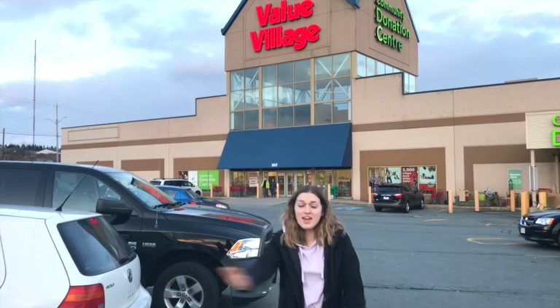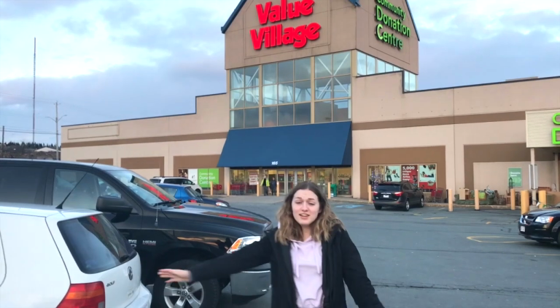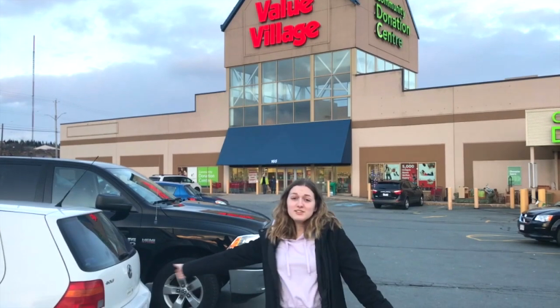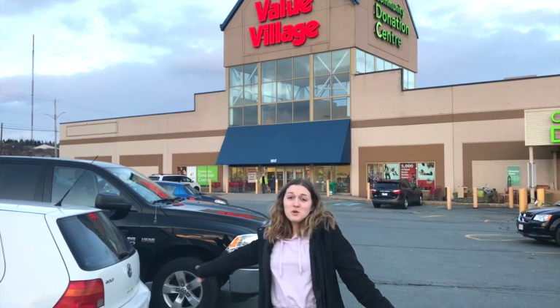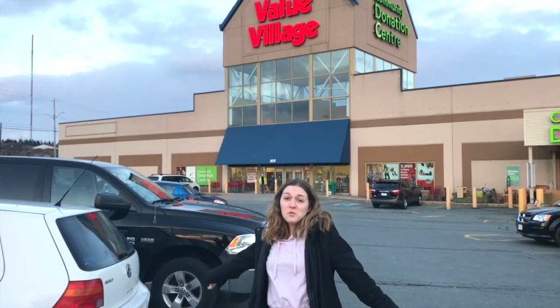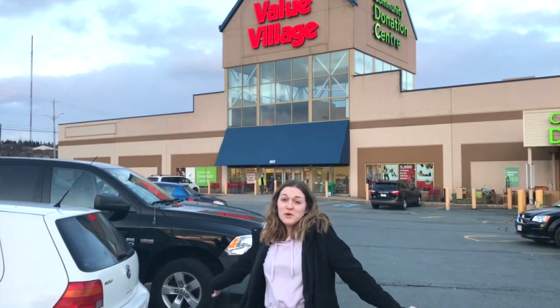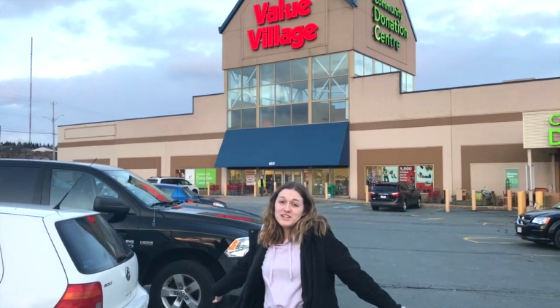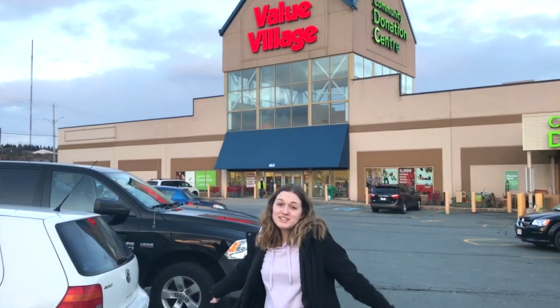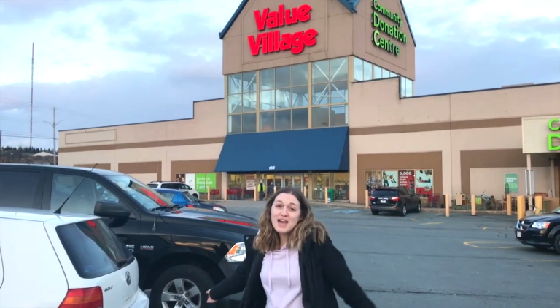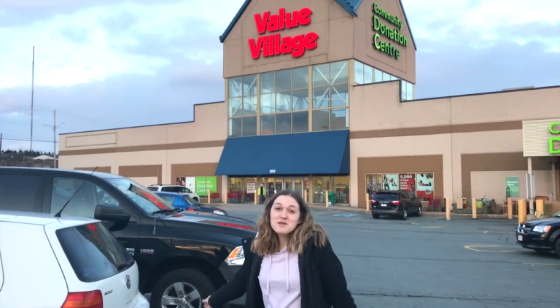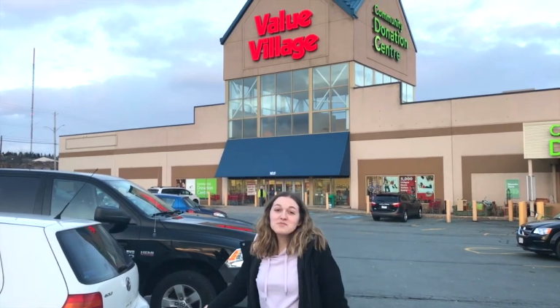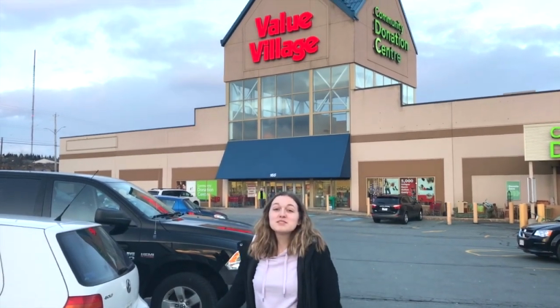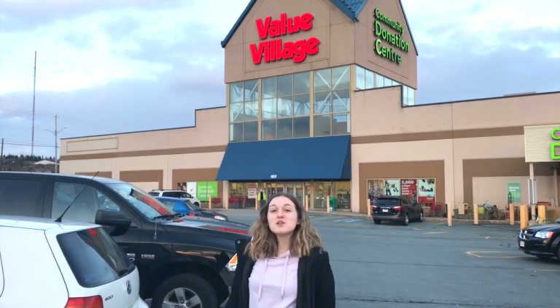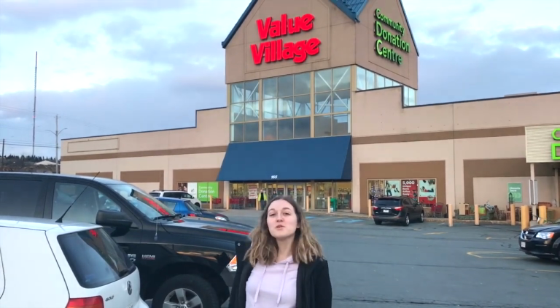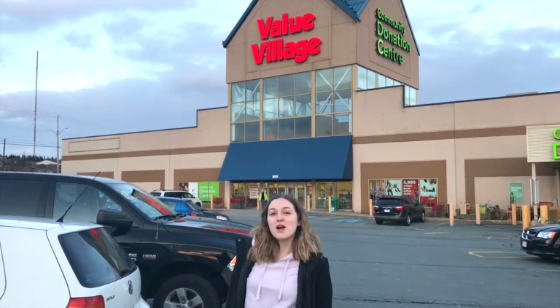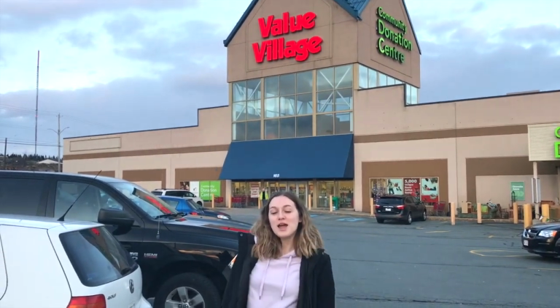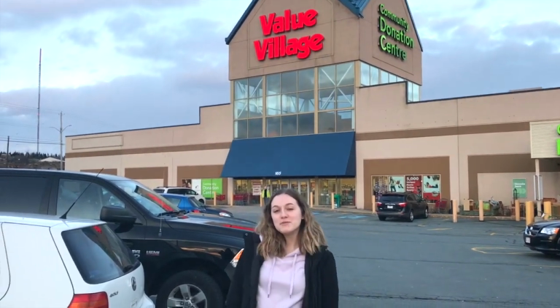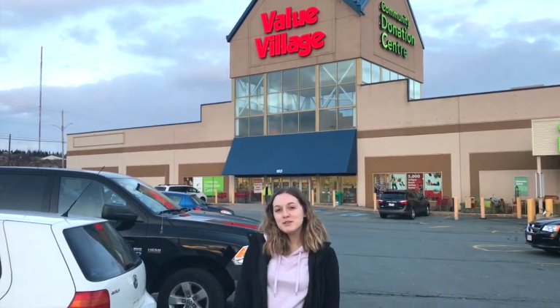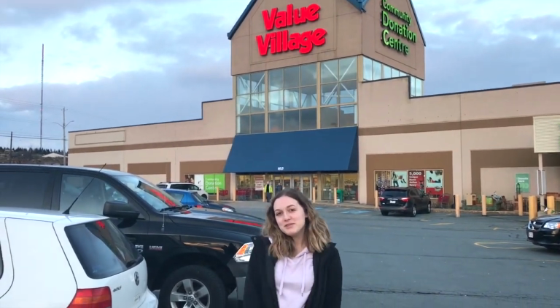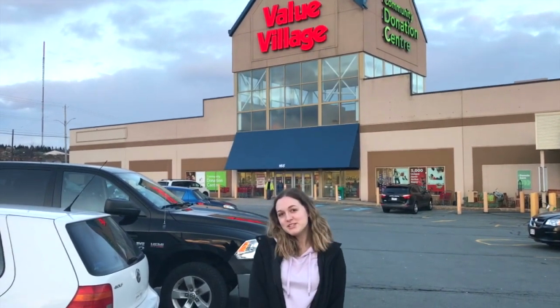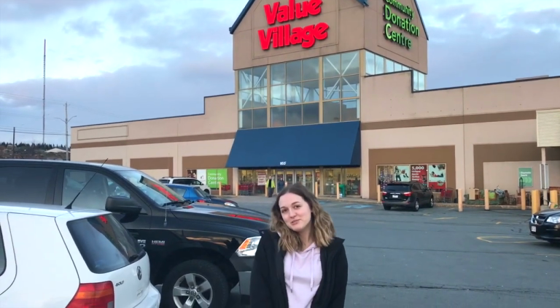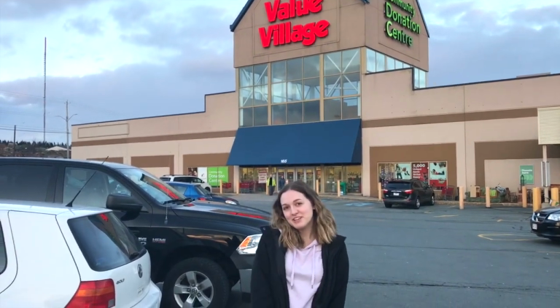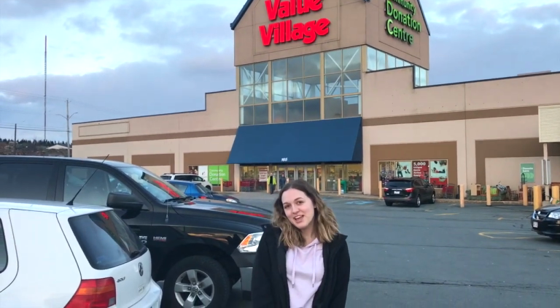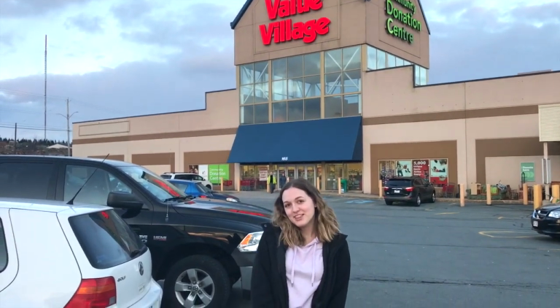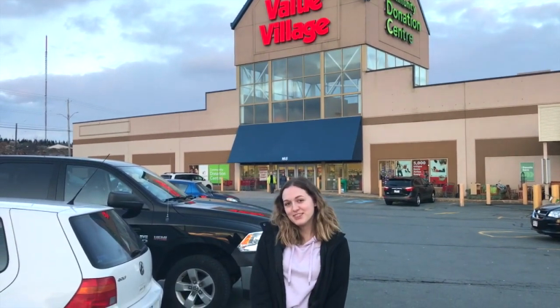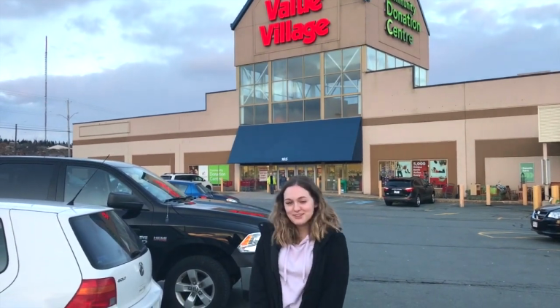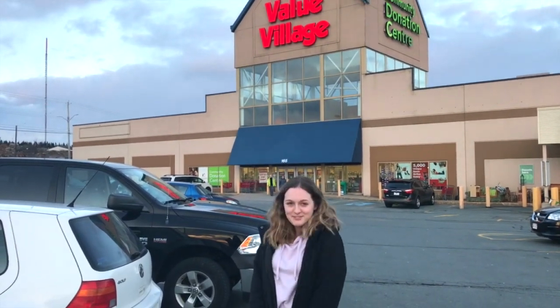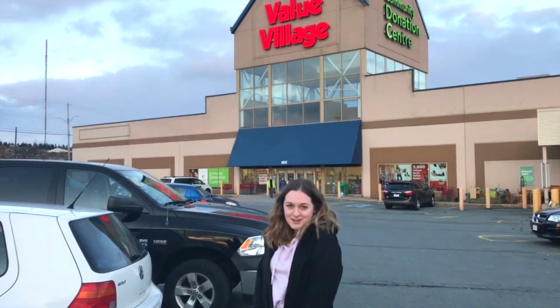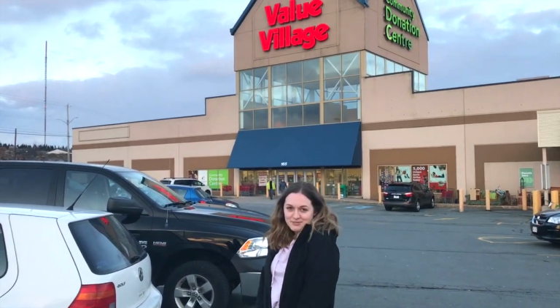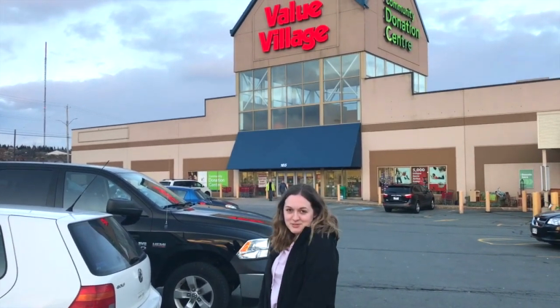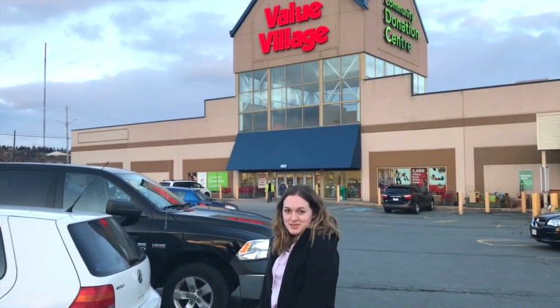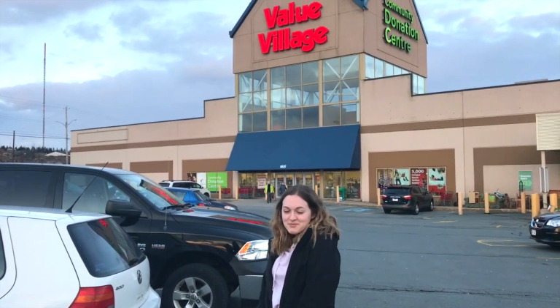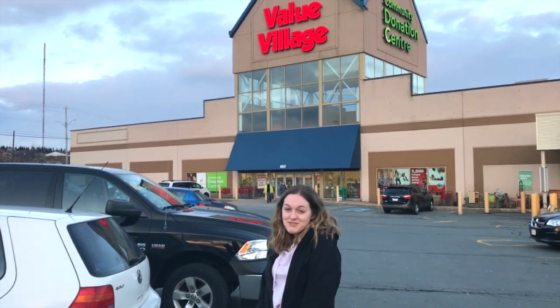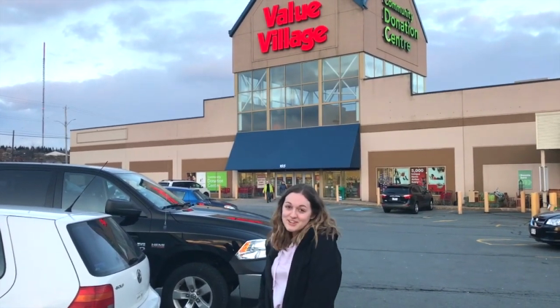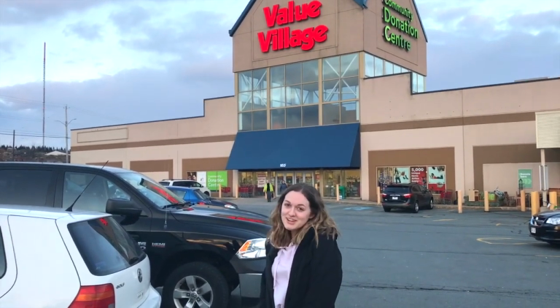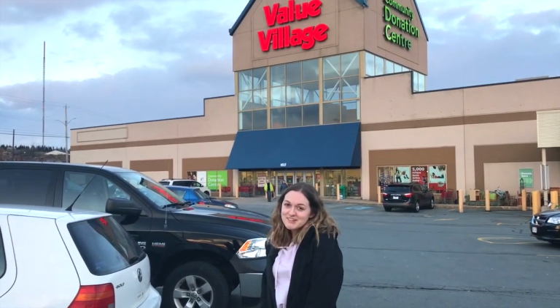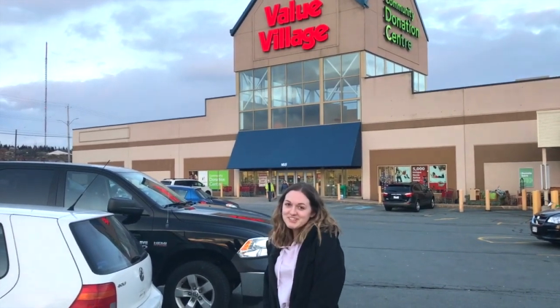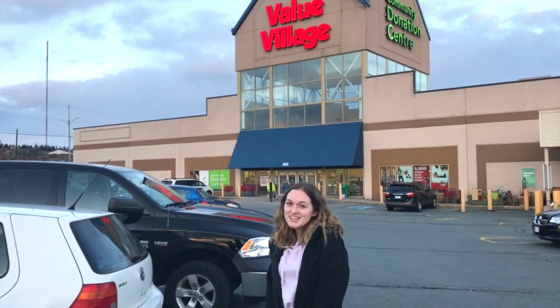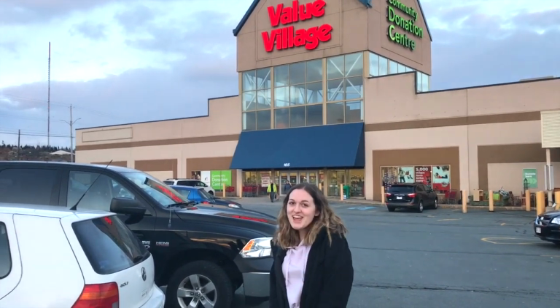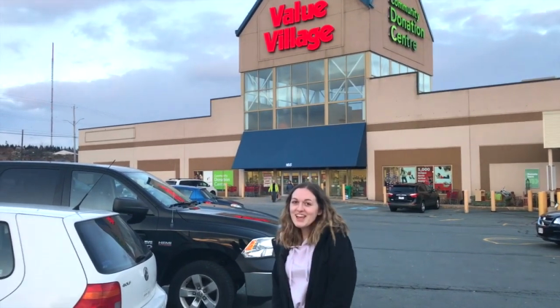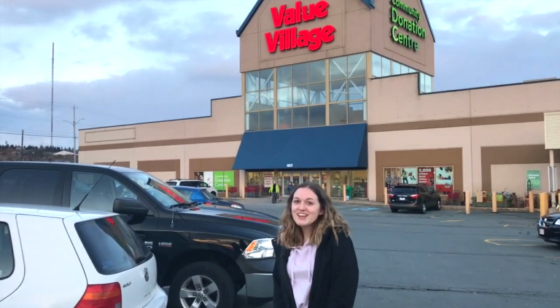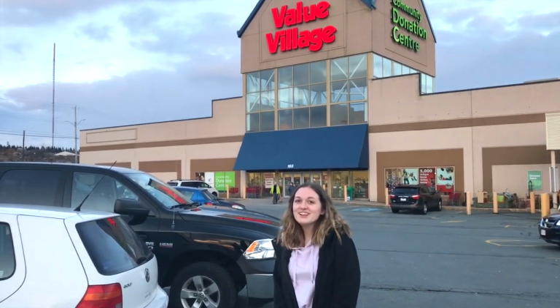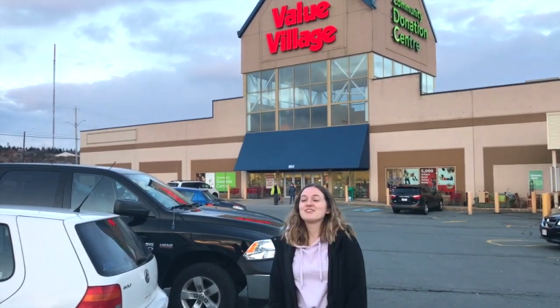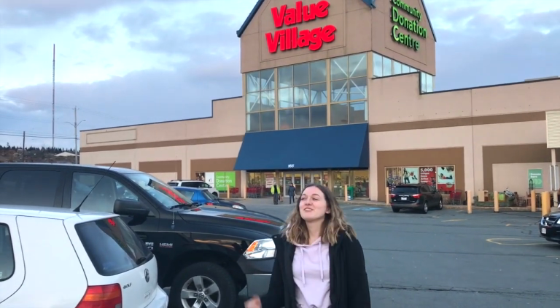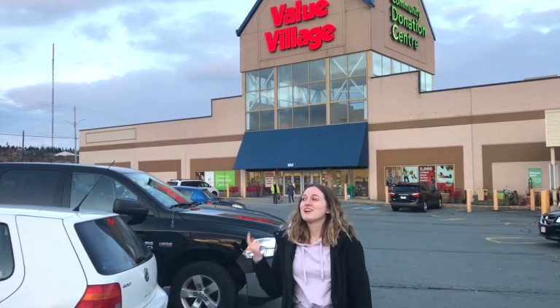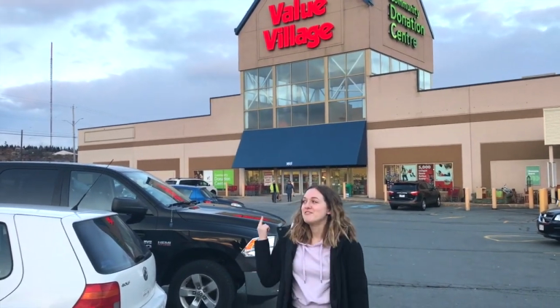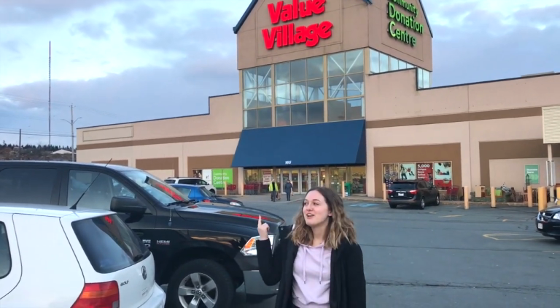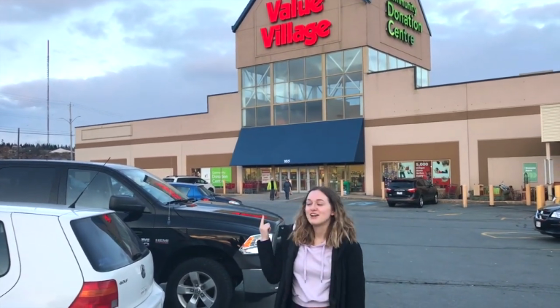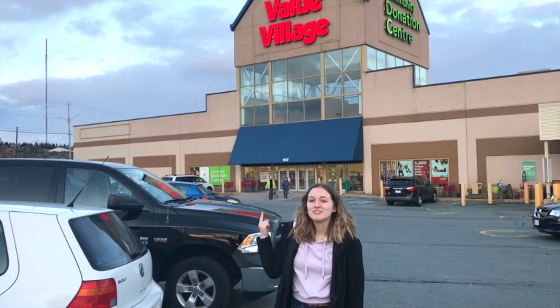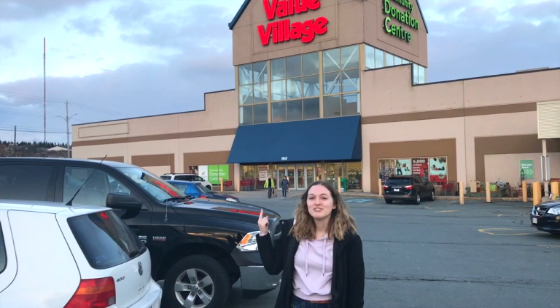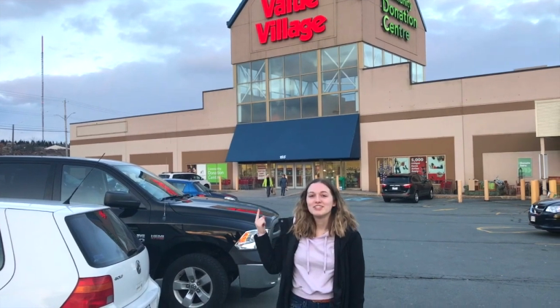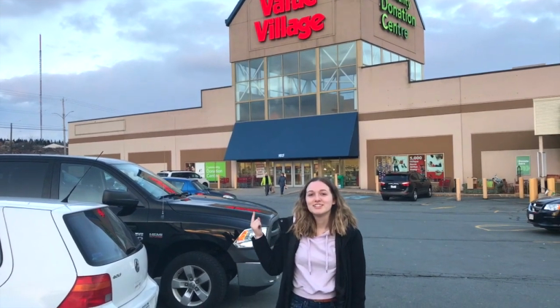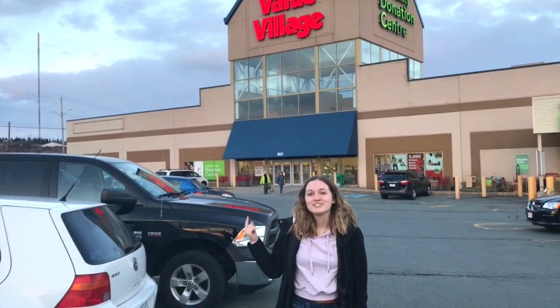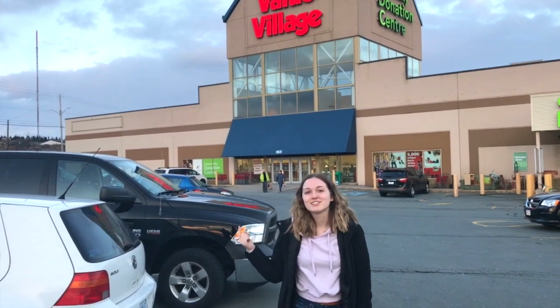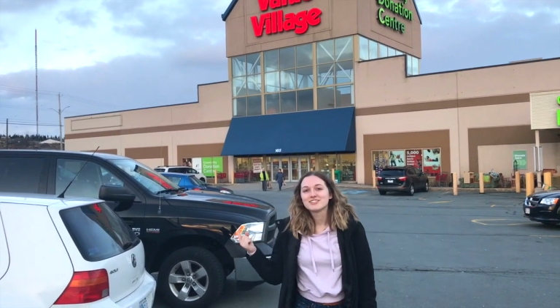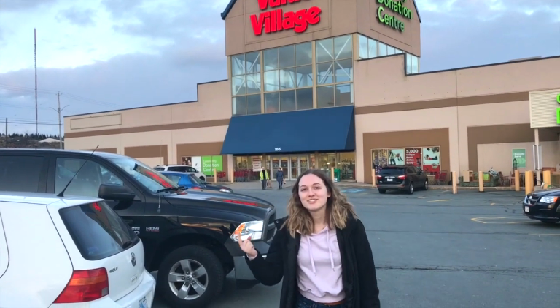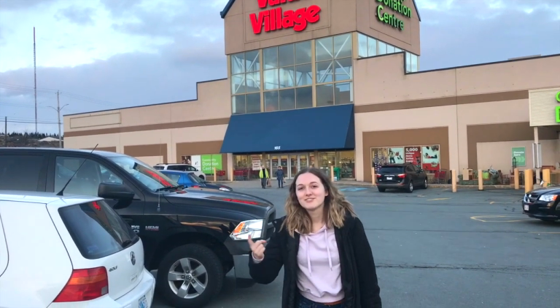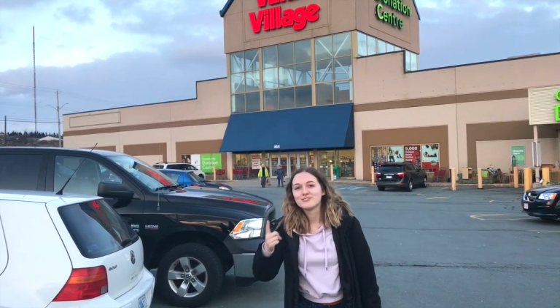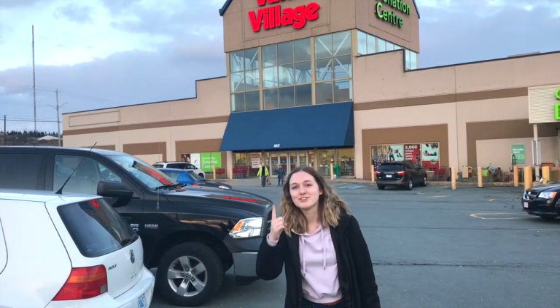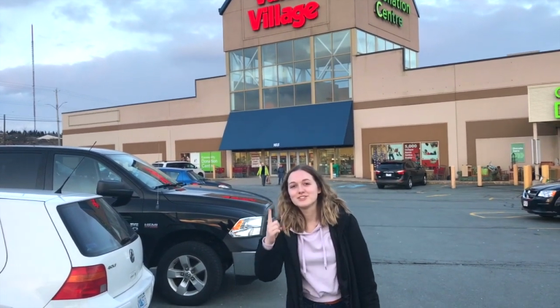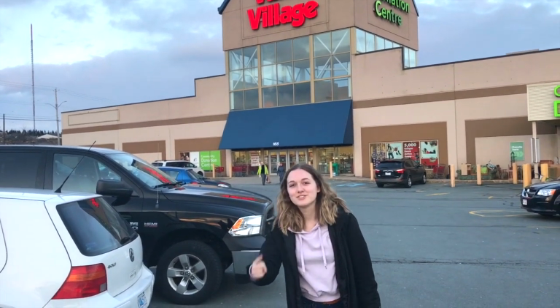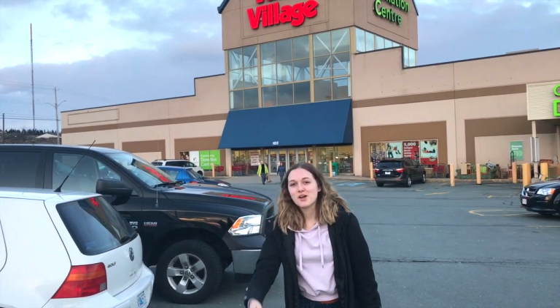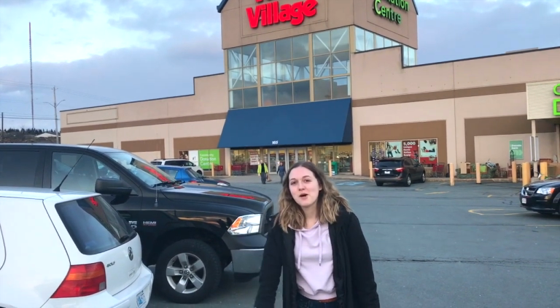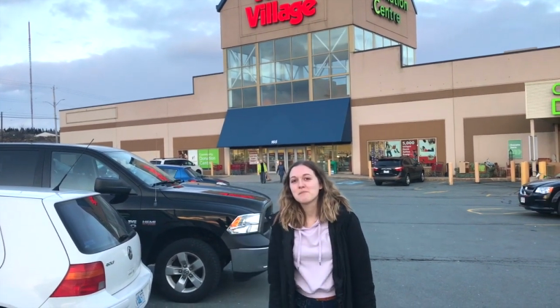Hey guys, what is up? So I'm gonna be doing a thrift-with-me video today. We are at Value Village, first stop.